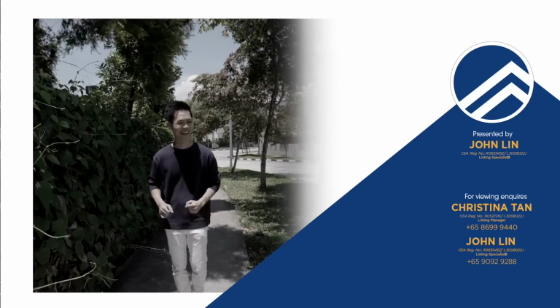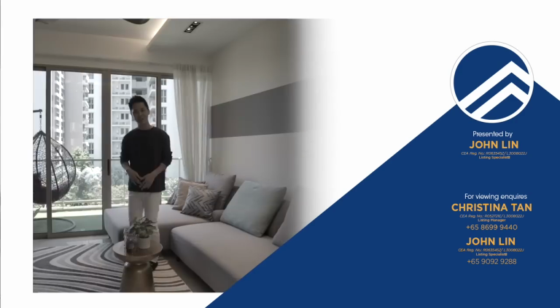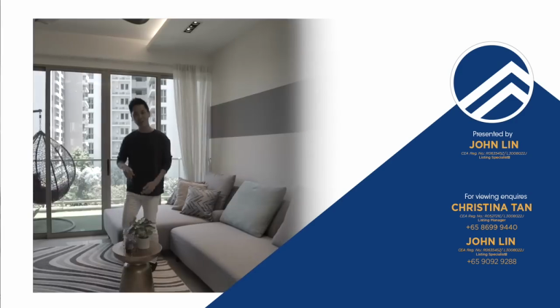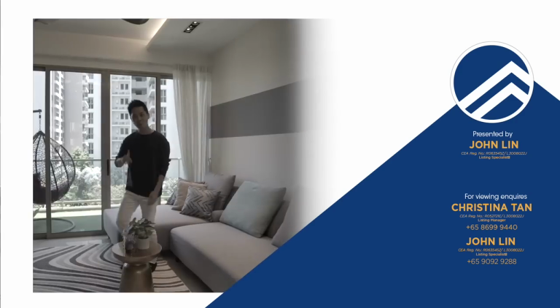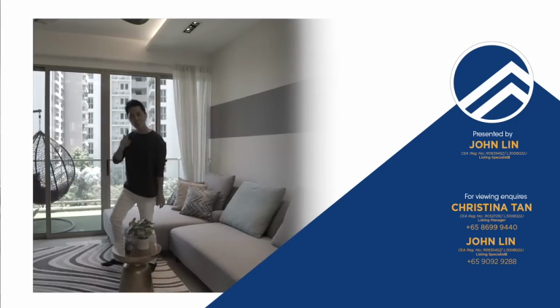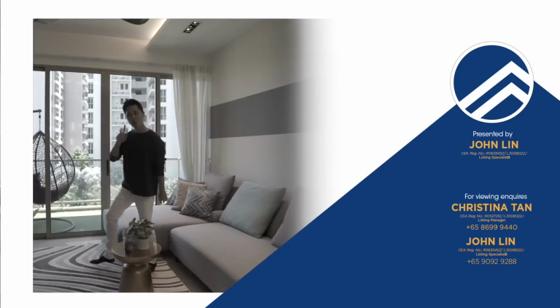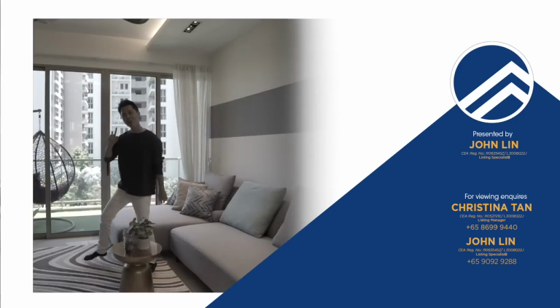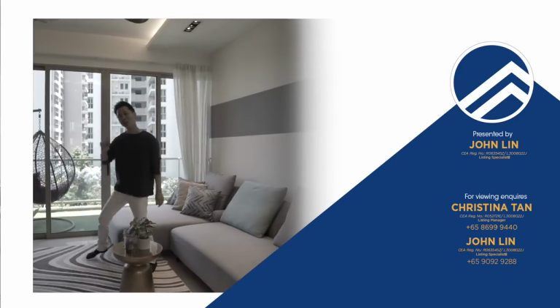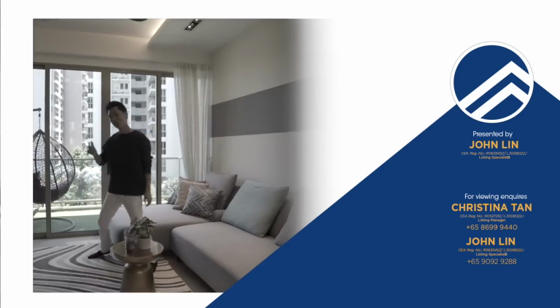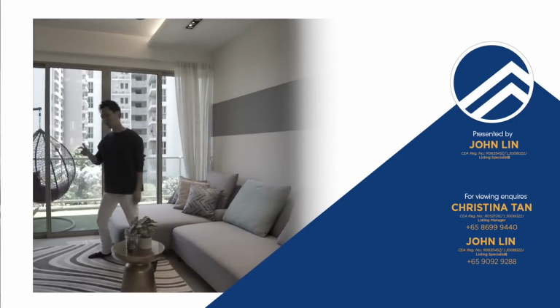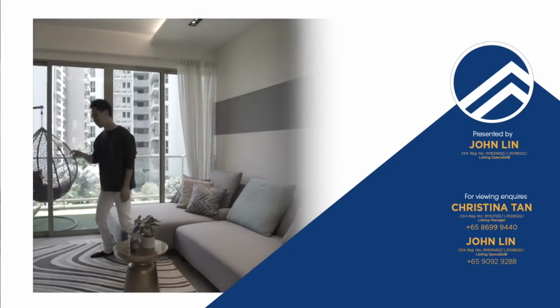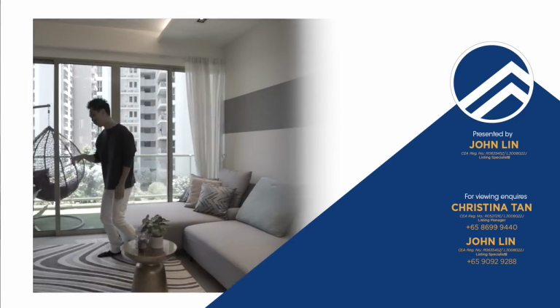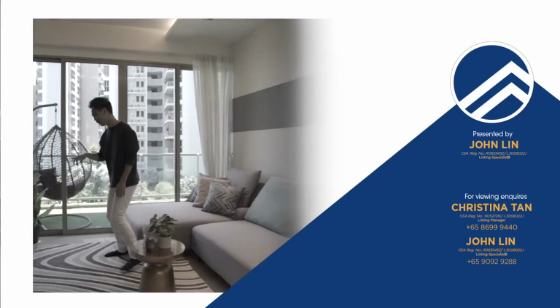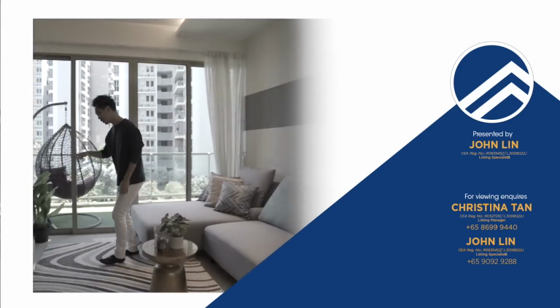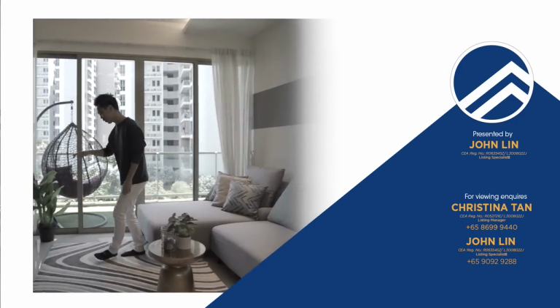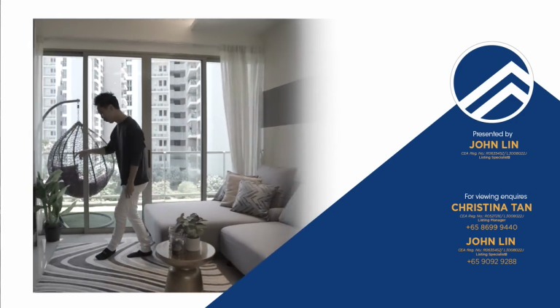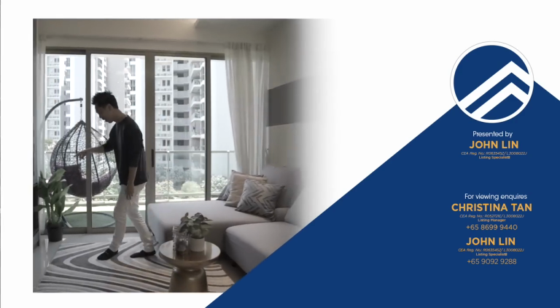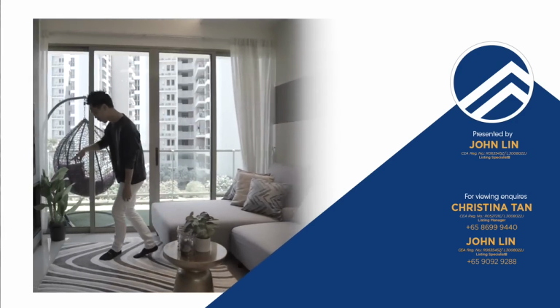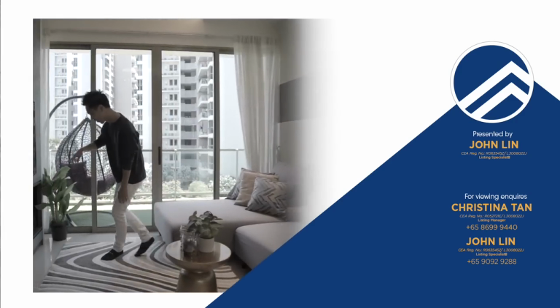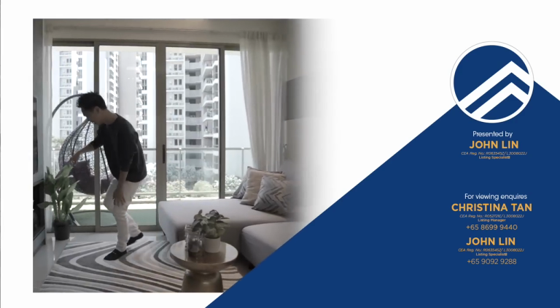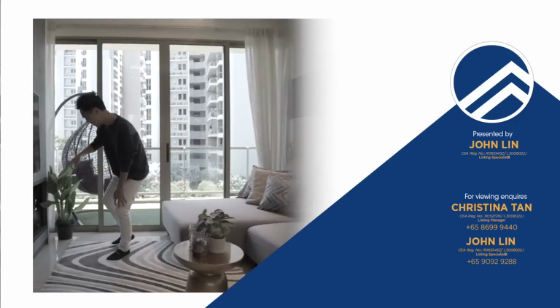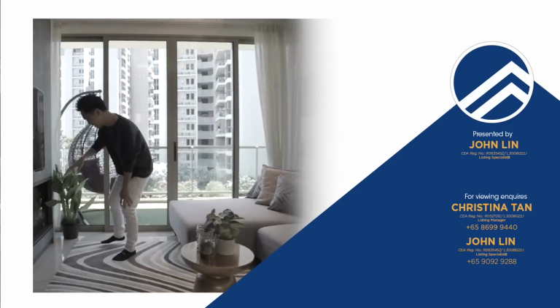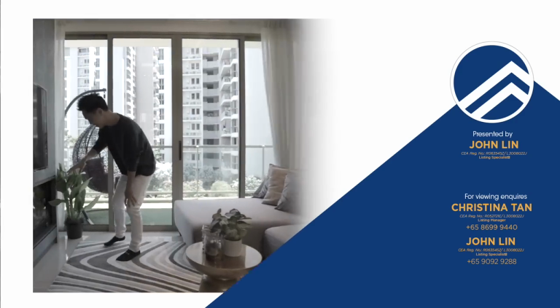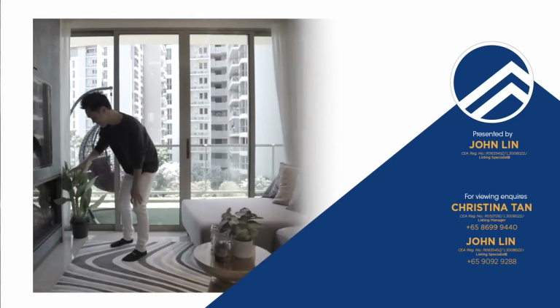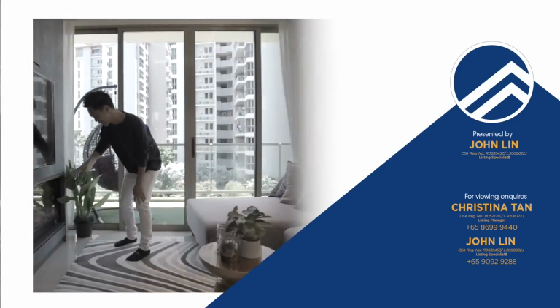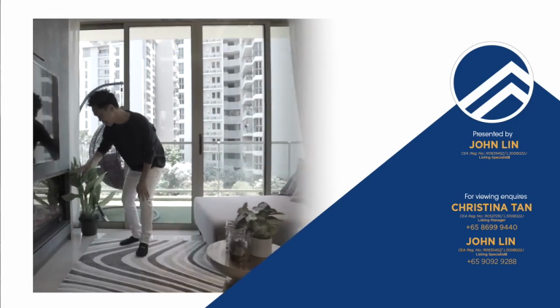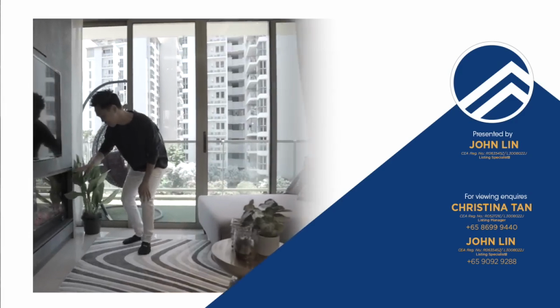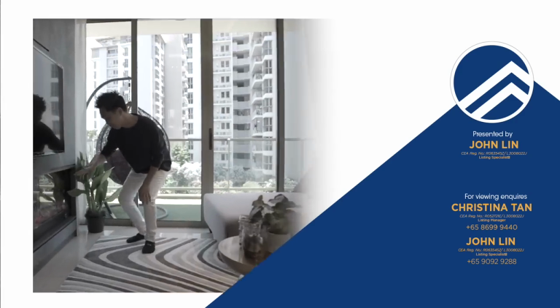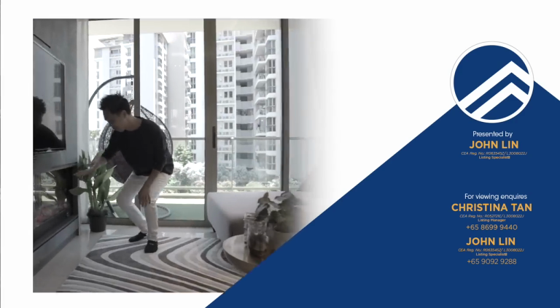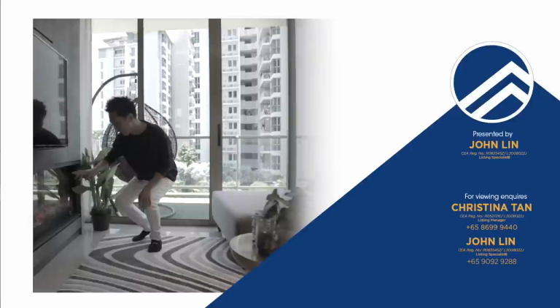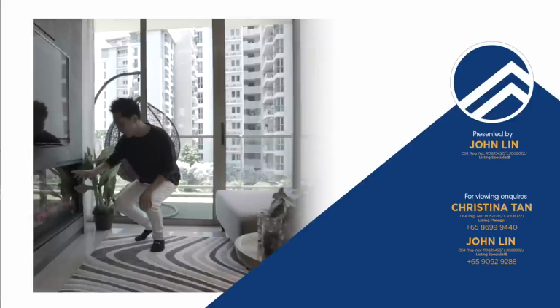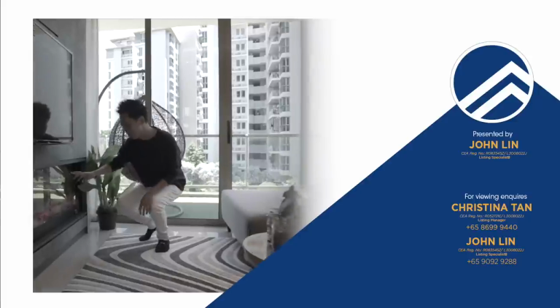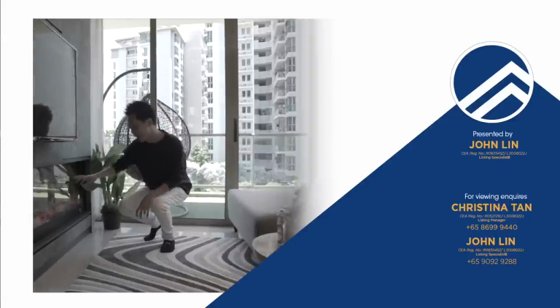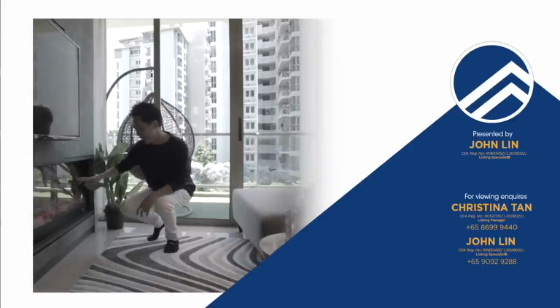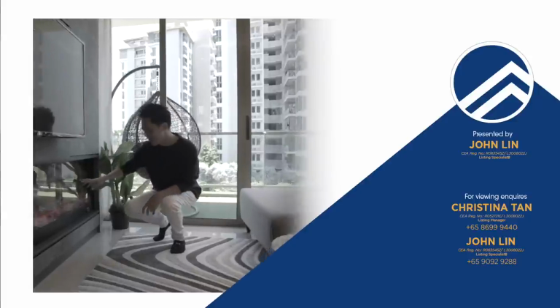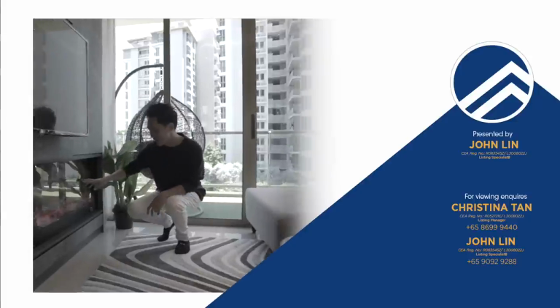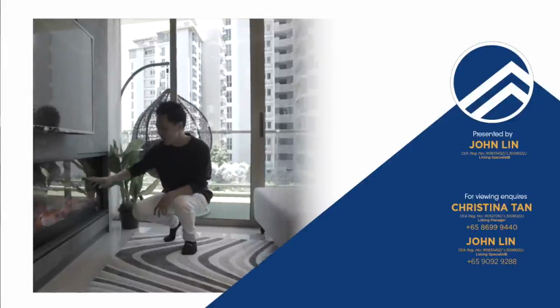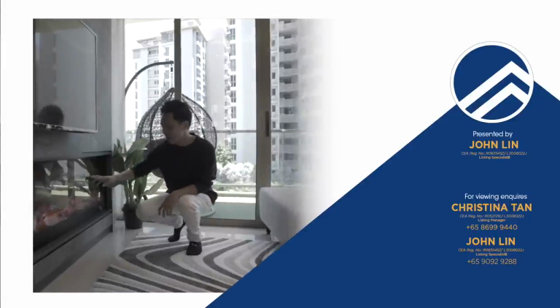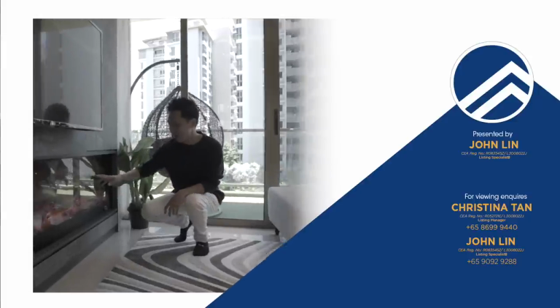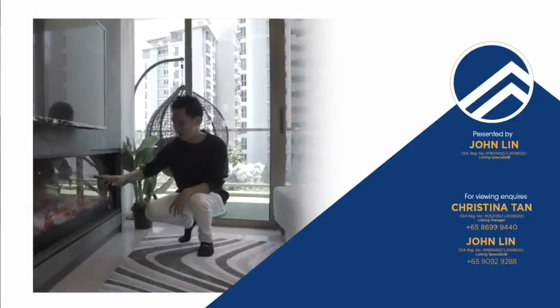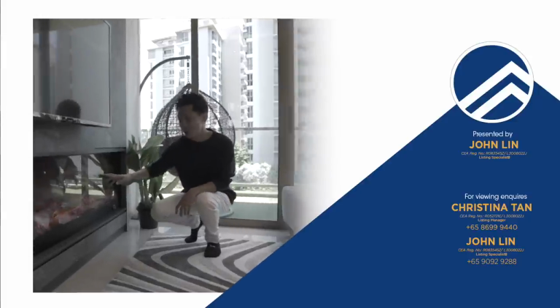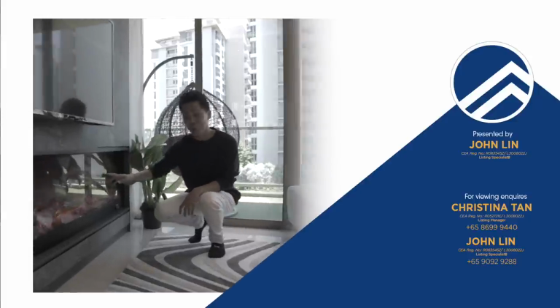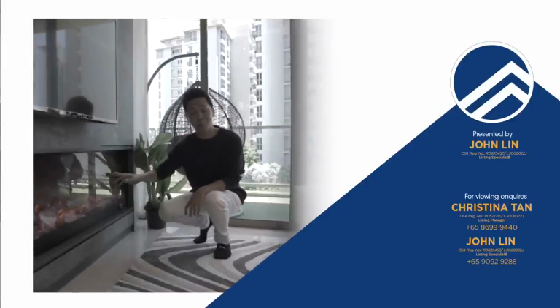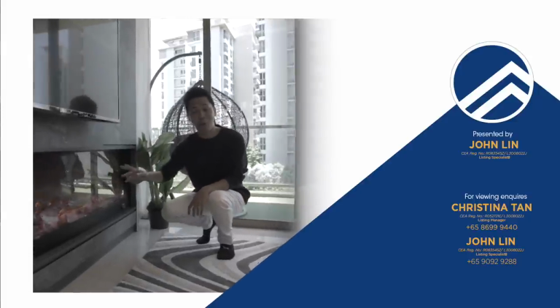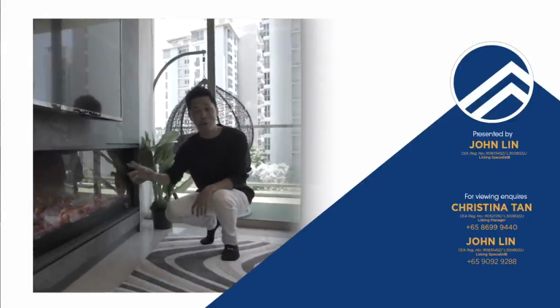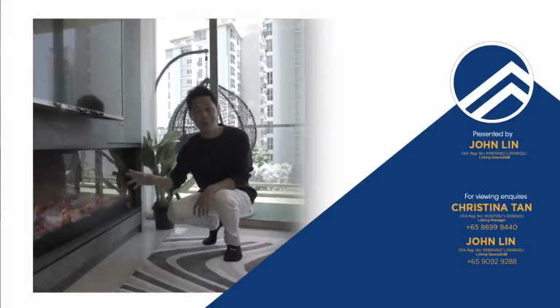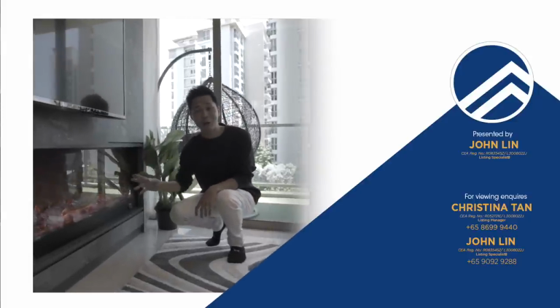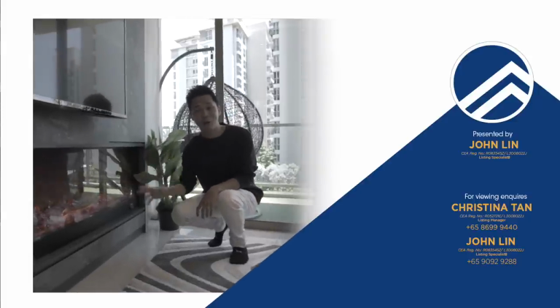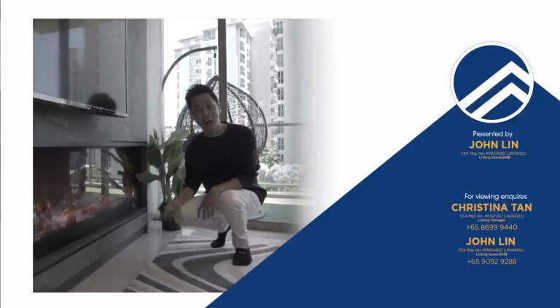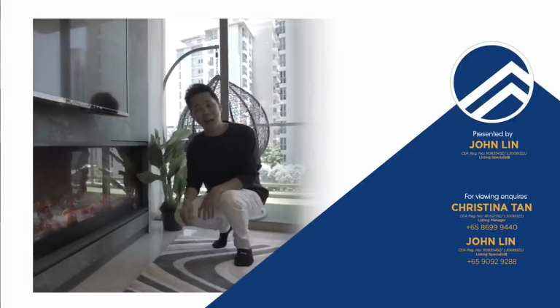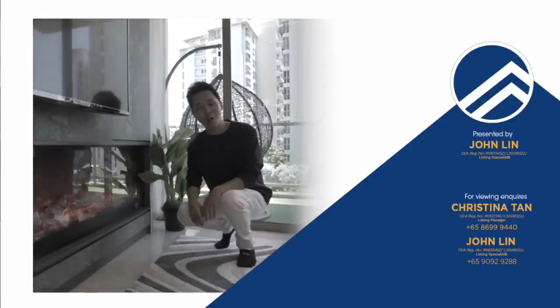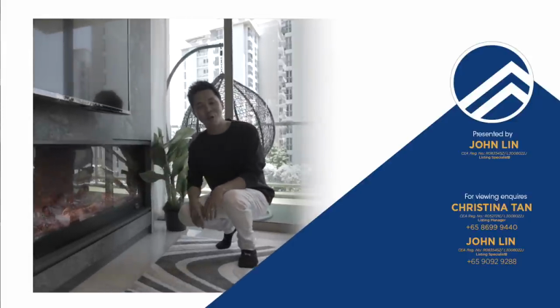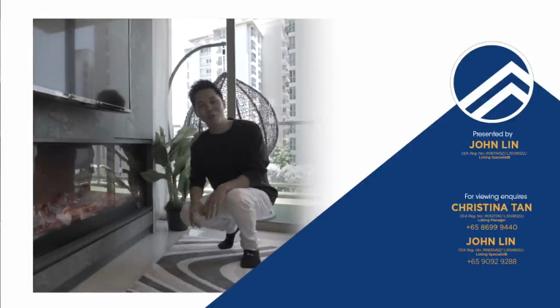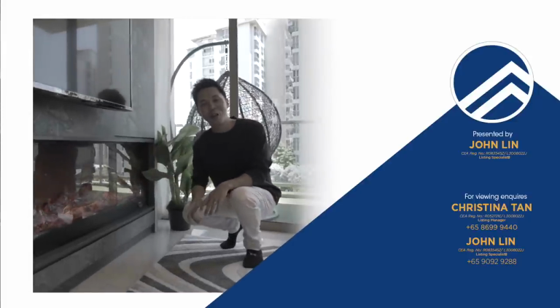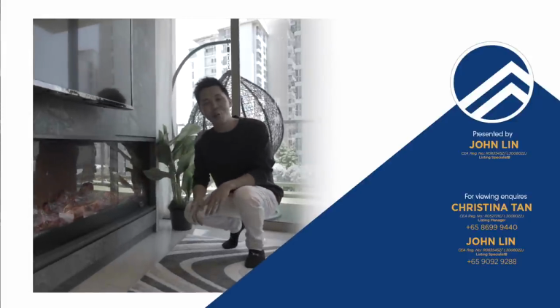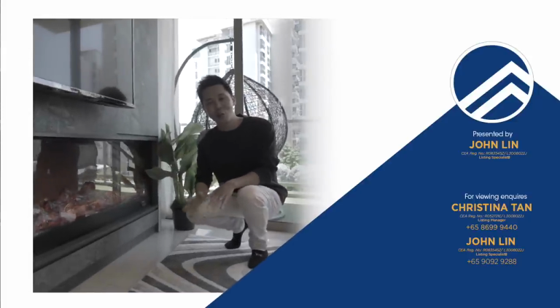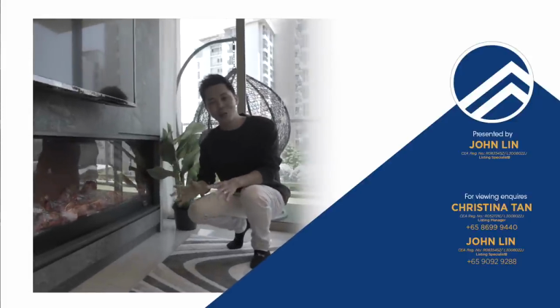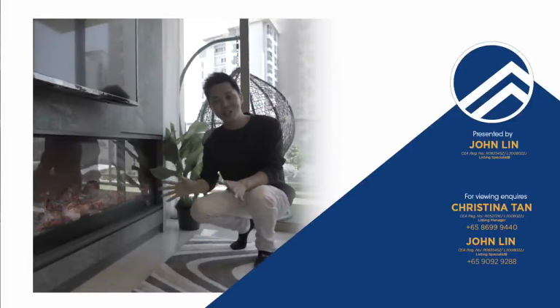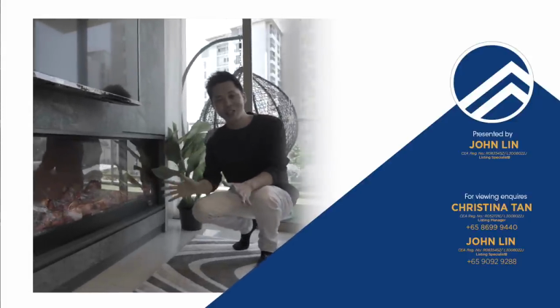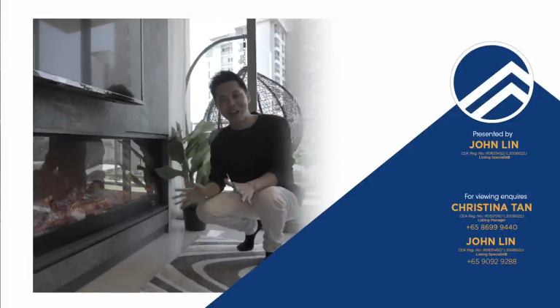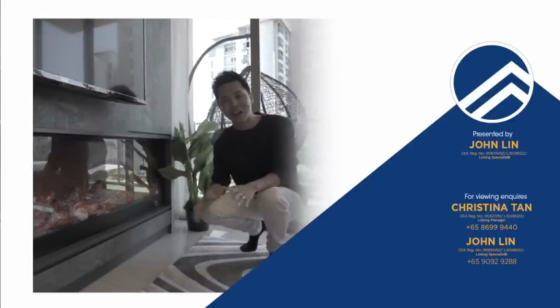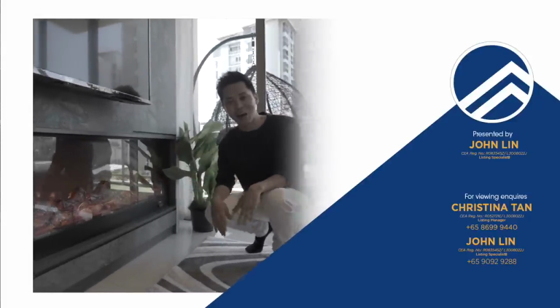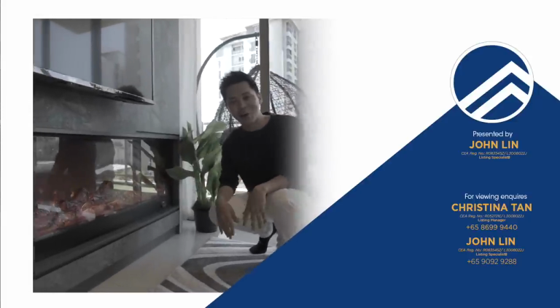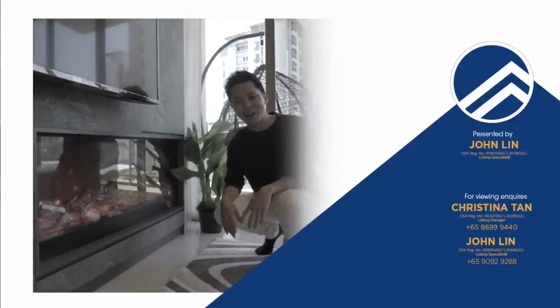And one very special feature — wow, look at this! This is actually a fireplace. Perfect for the end-of-year winters that are coming.